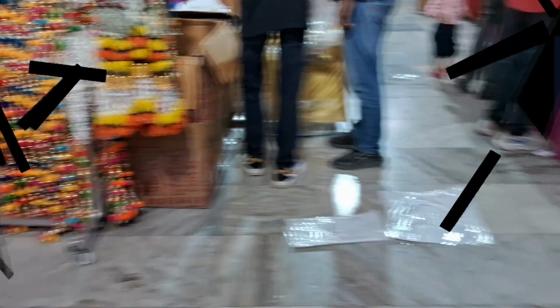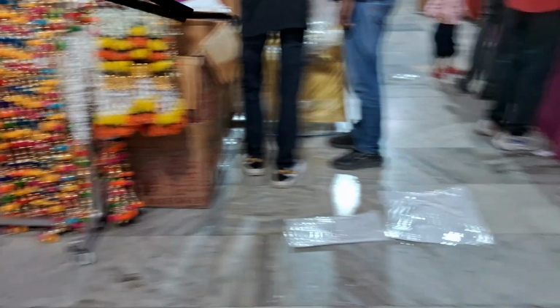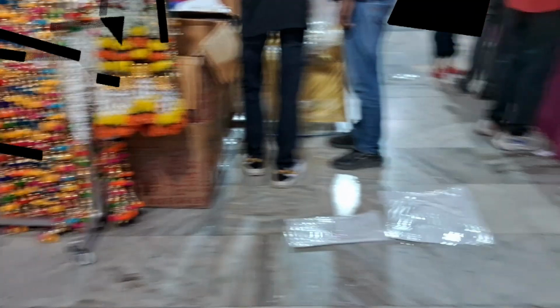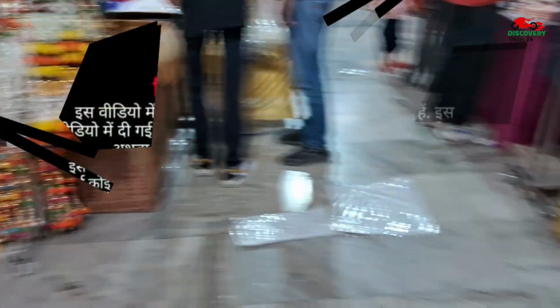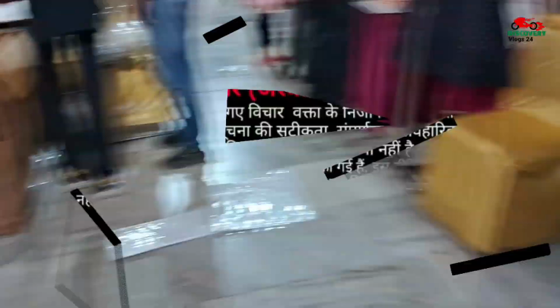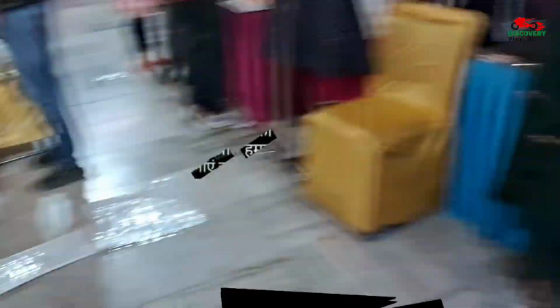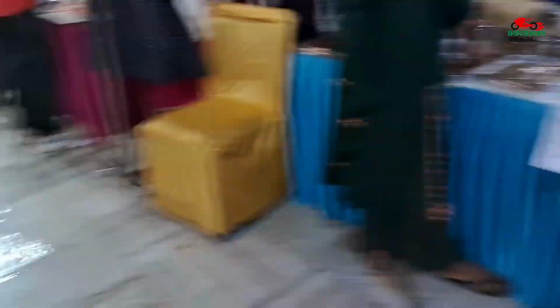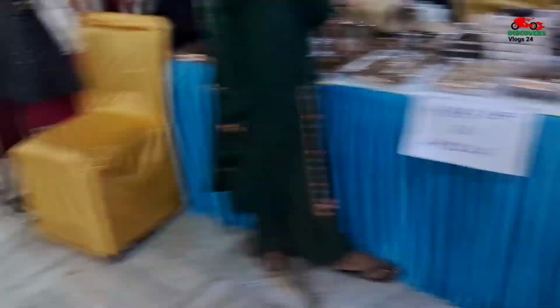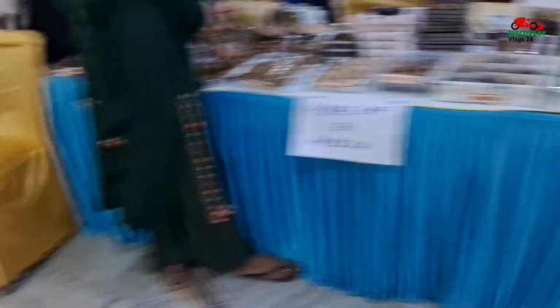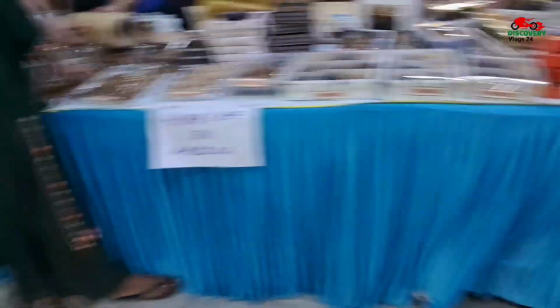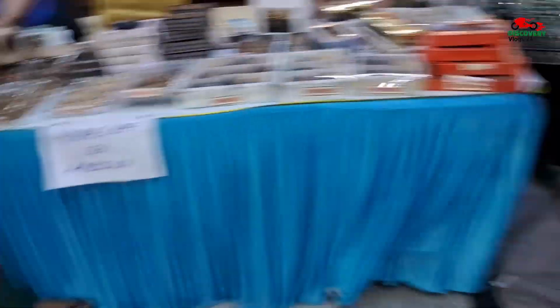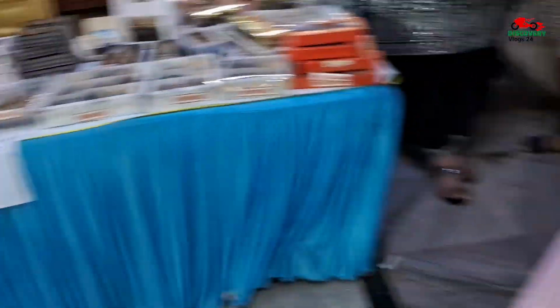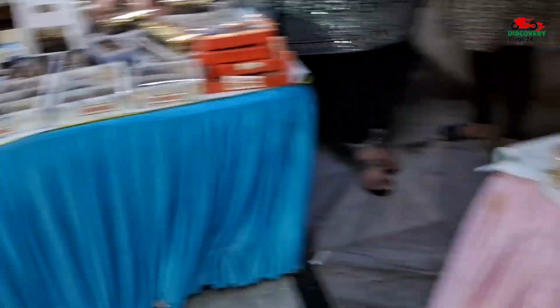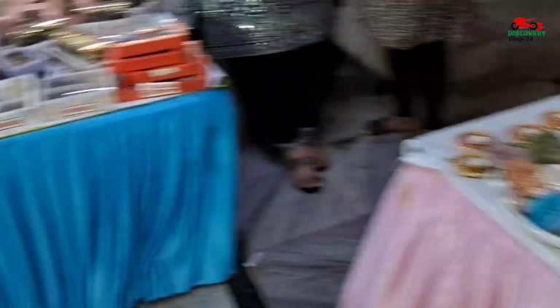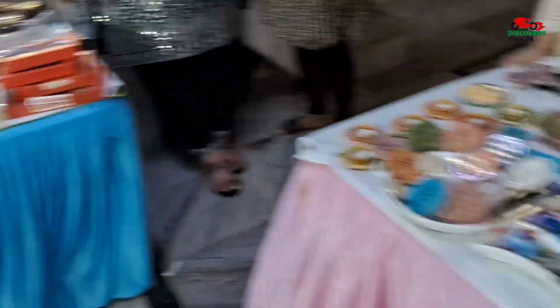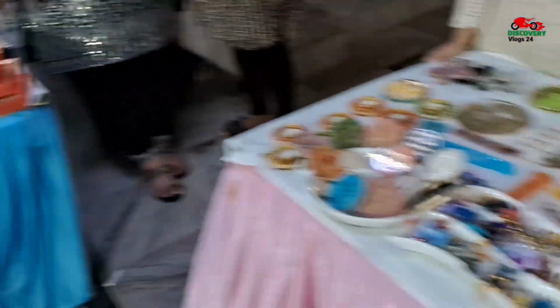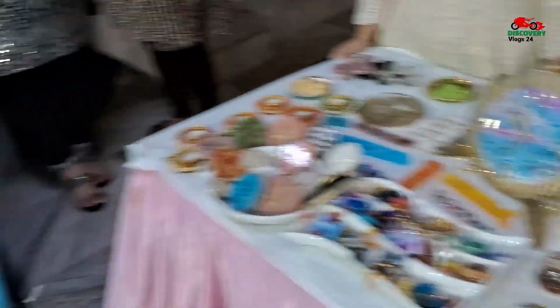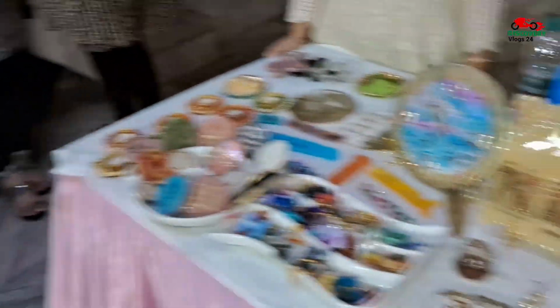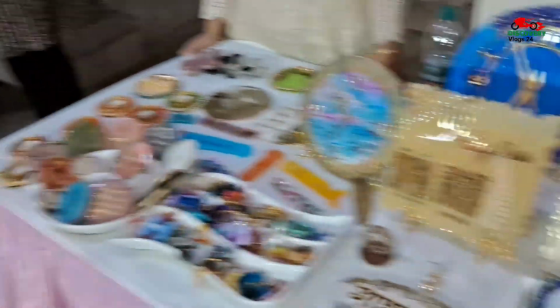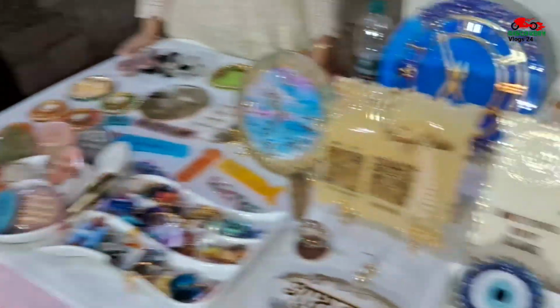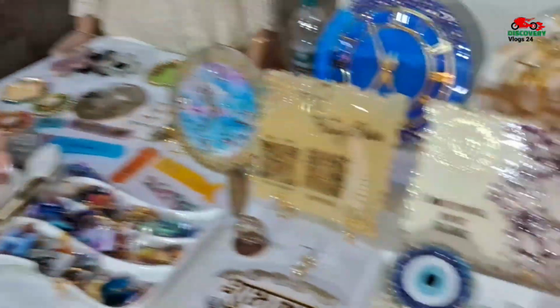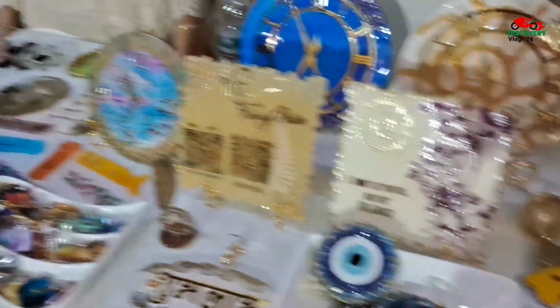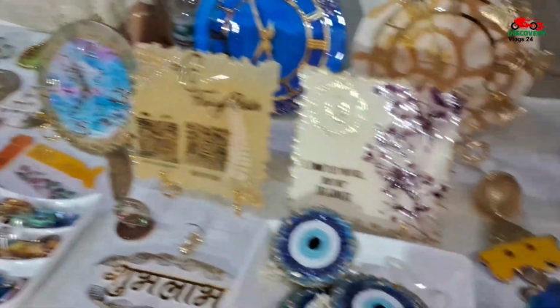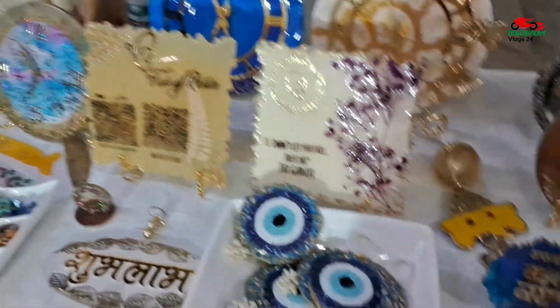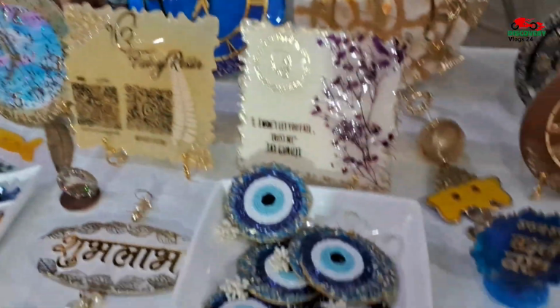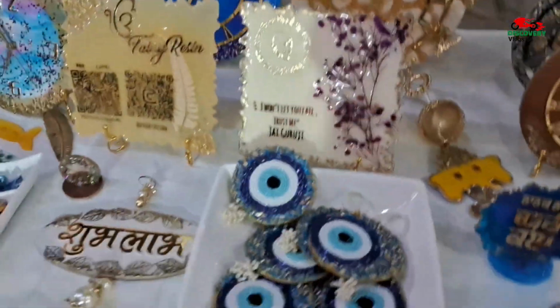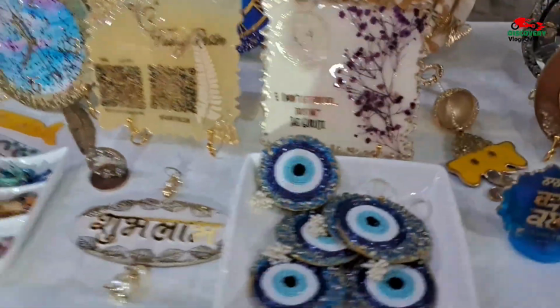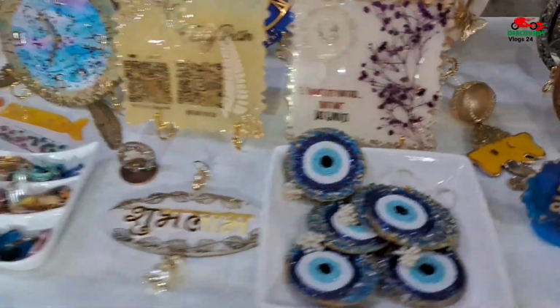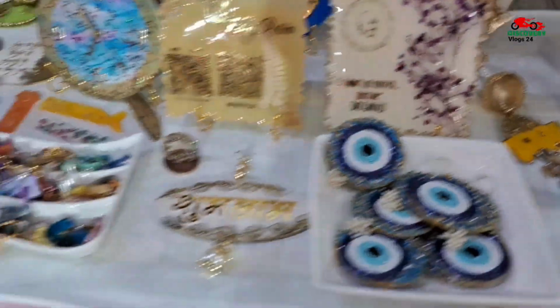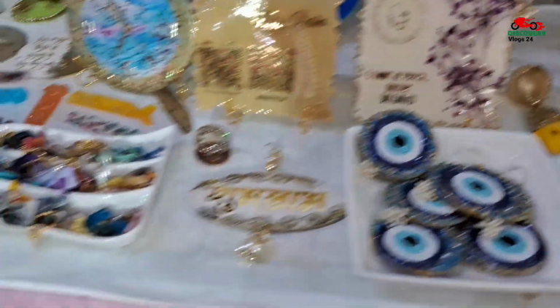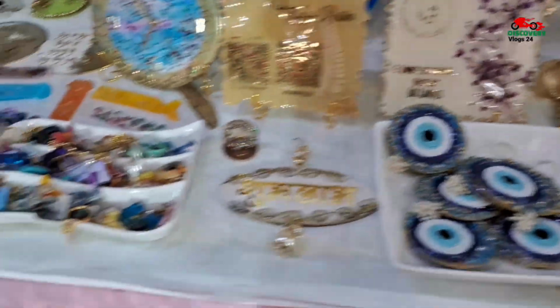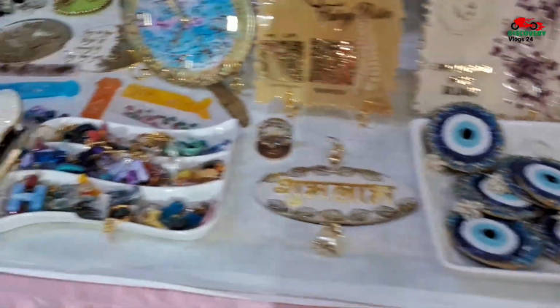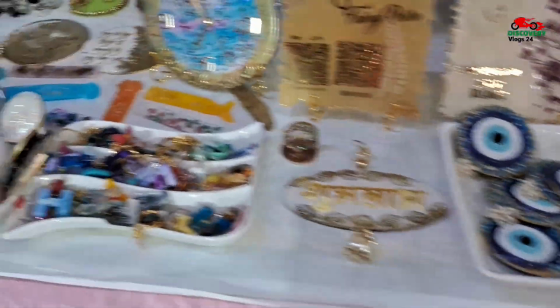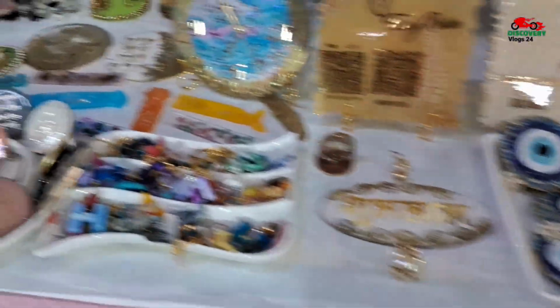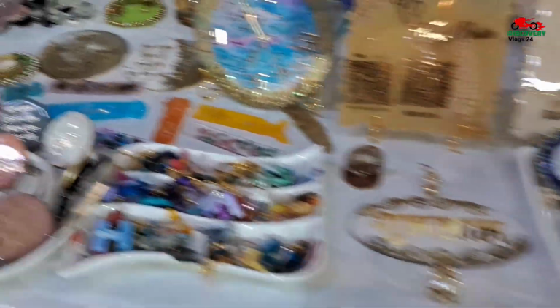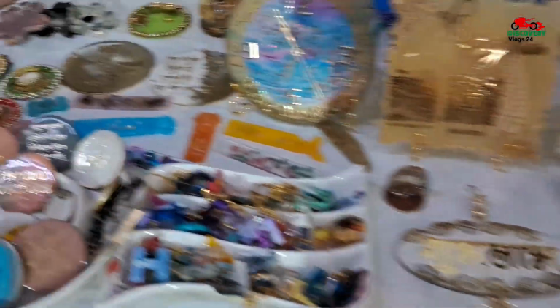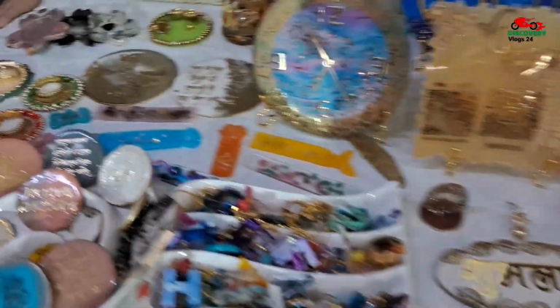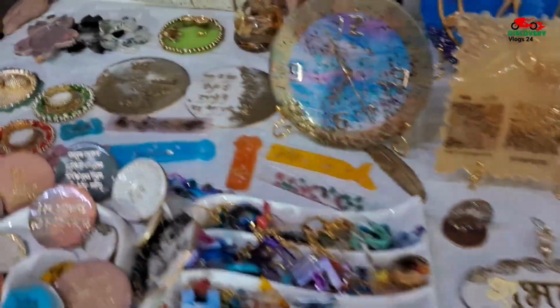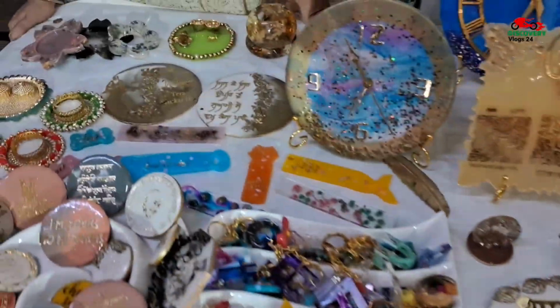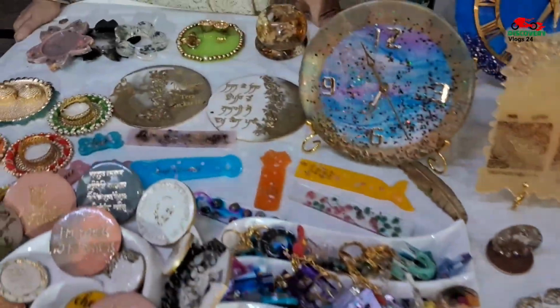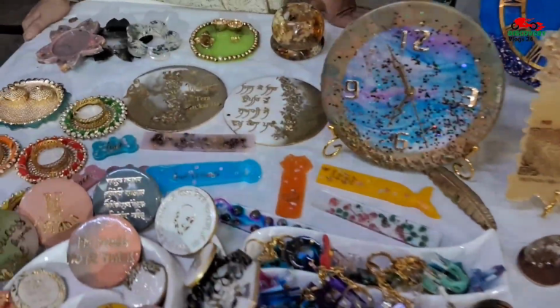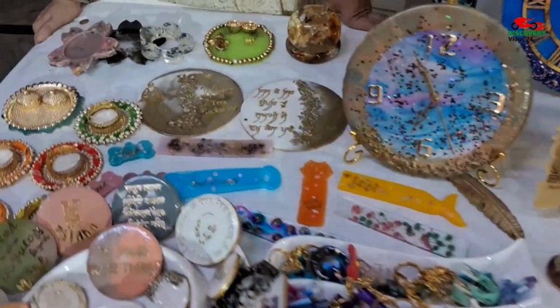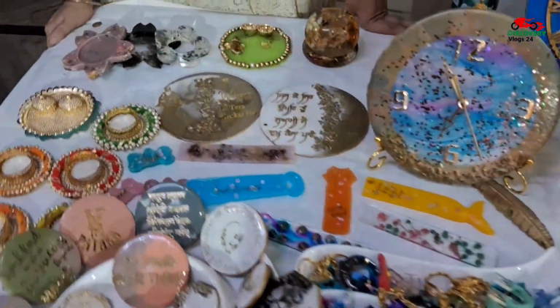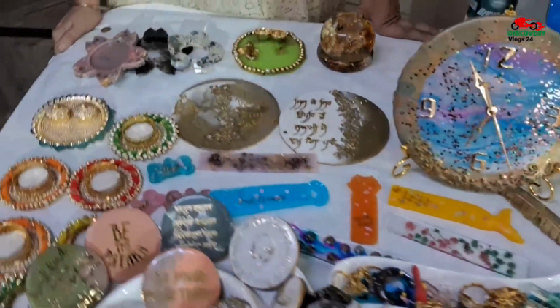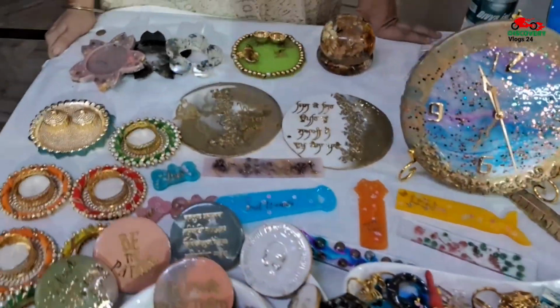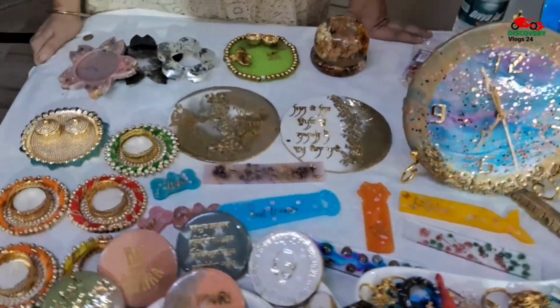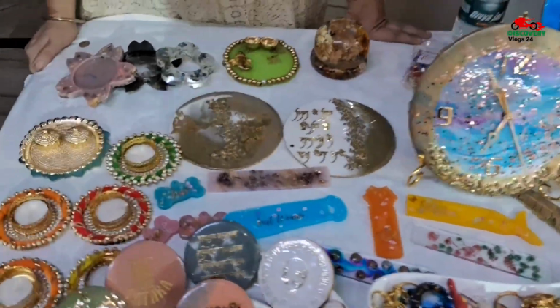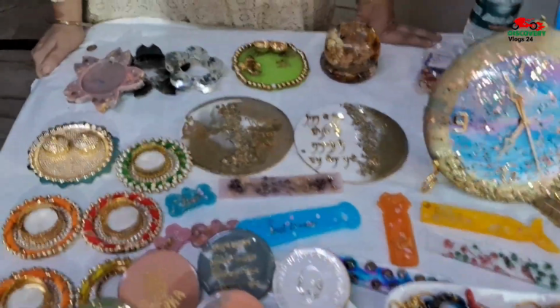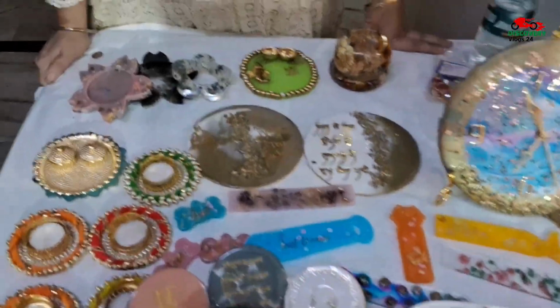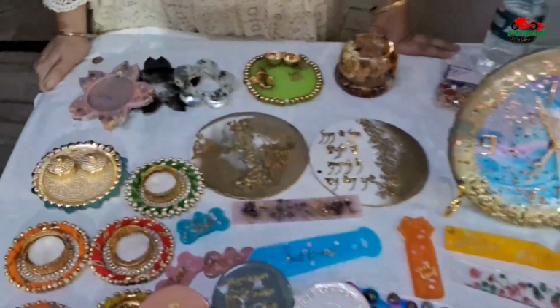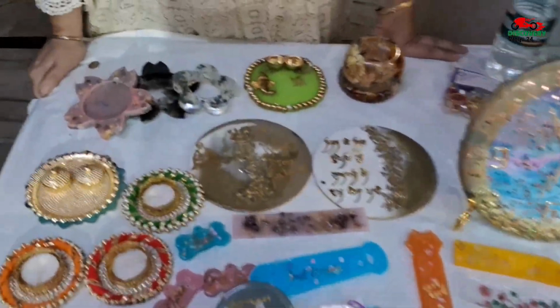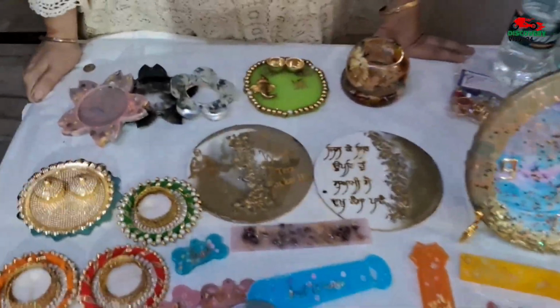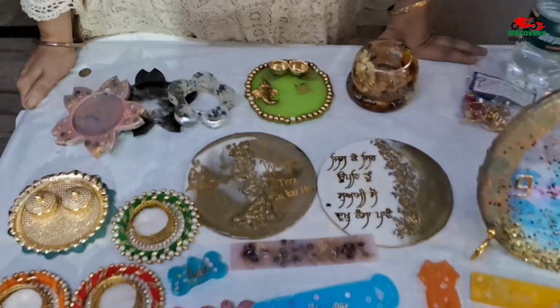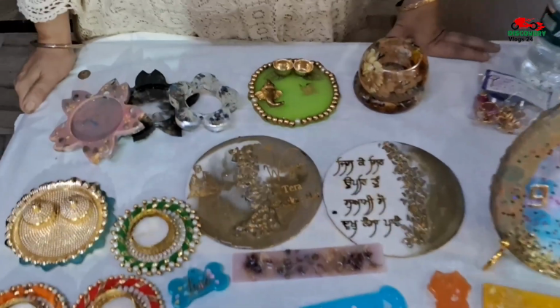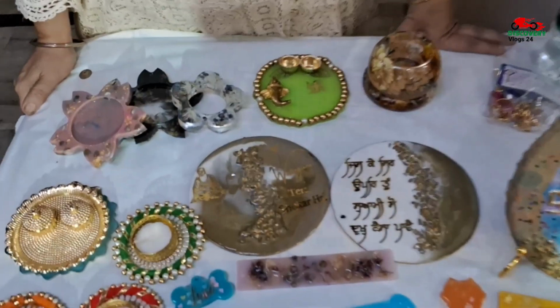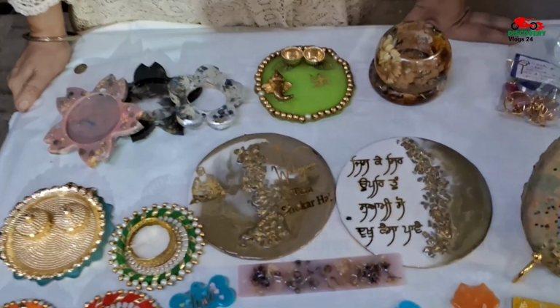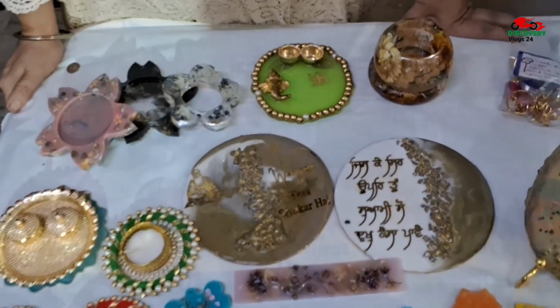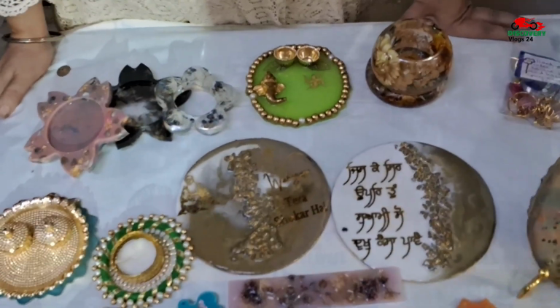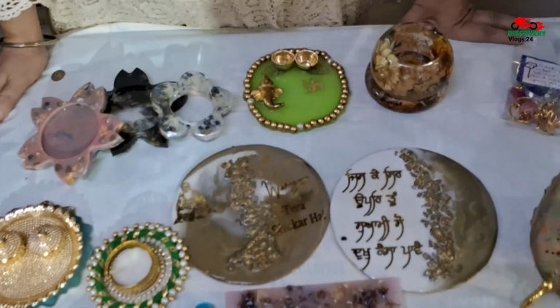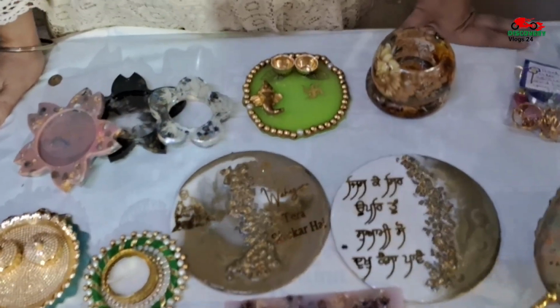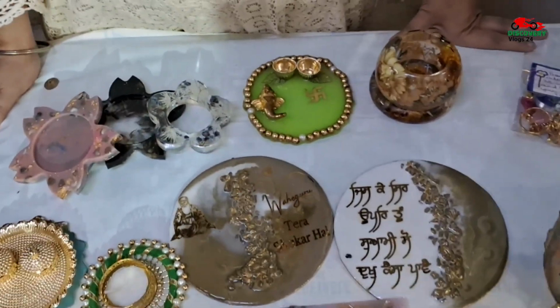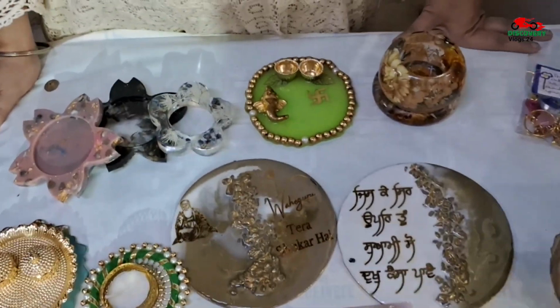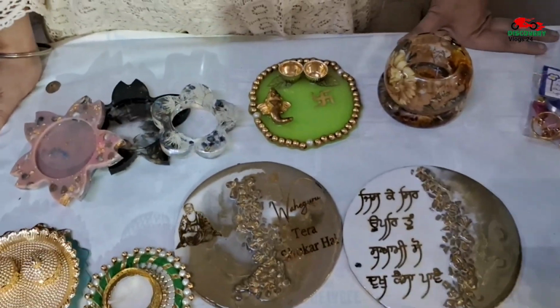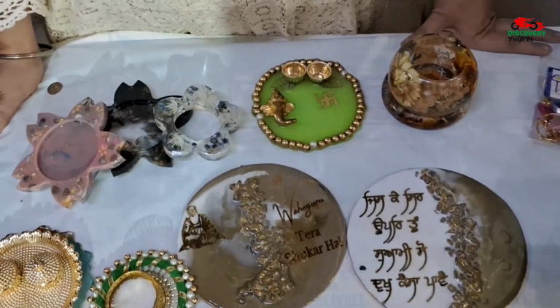Hello friends, I have come to an exhibition in Punjab. Tell us about your products. What are the handmade products?